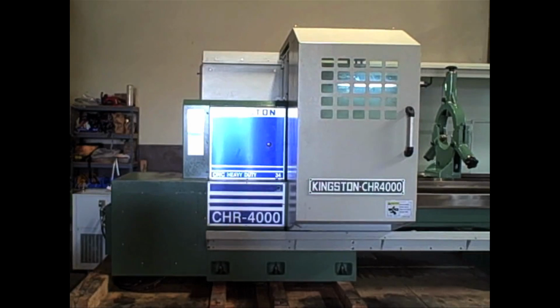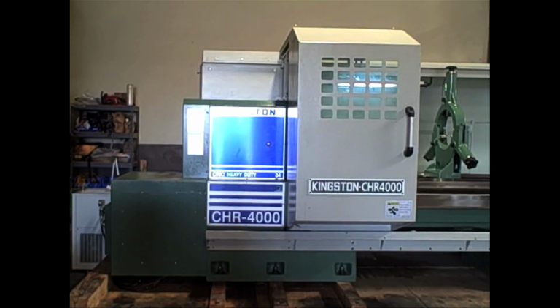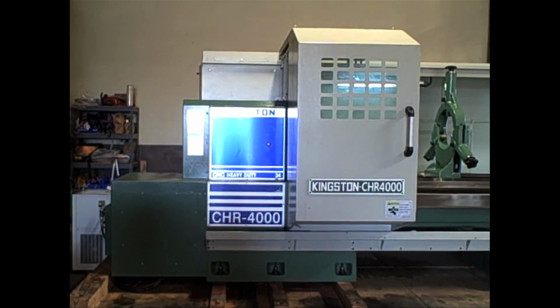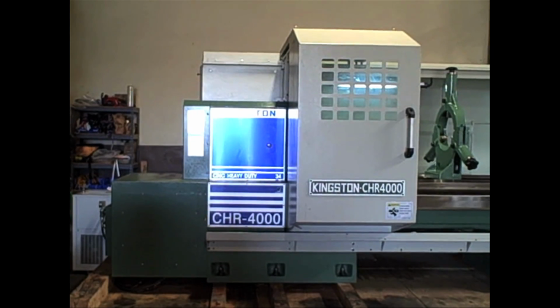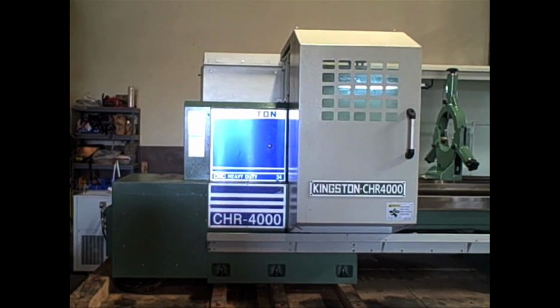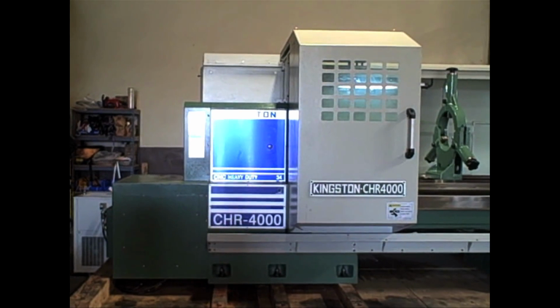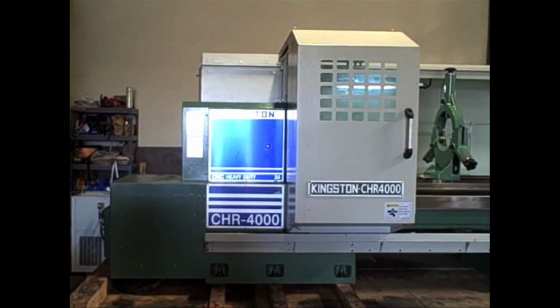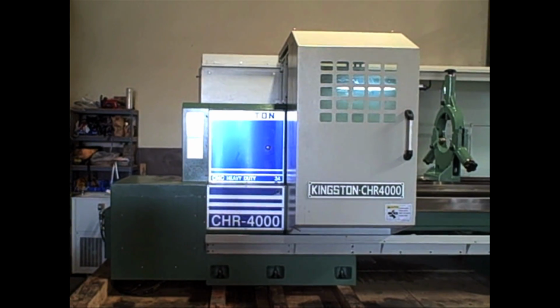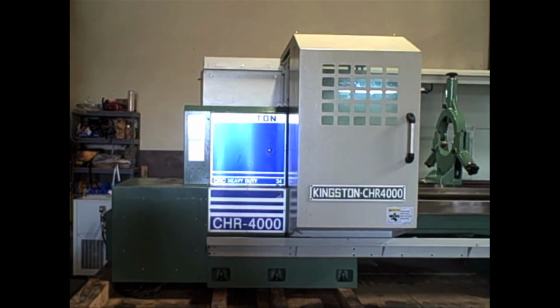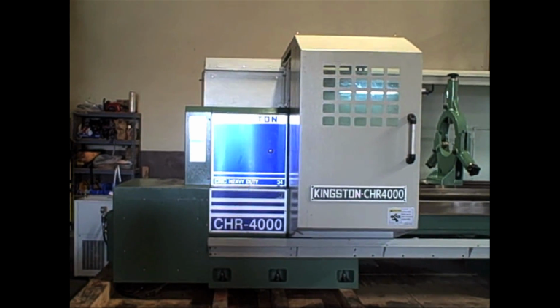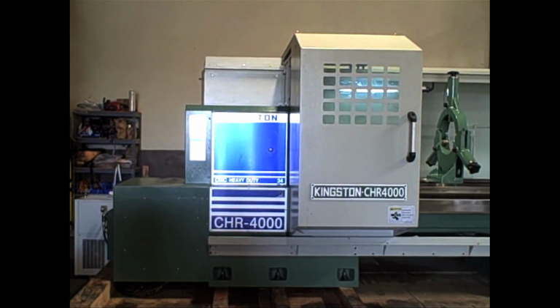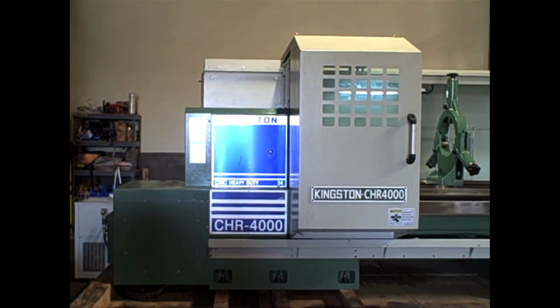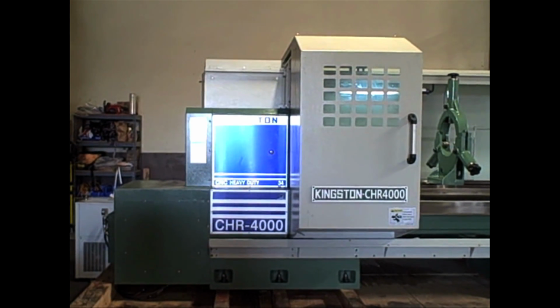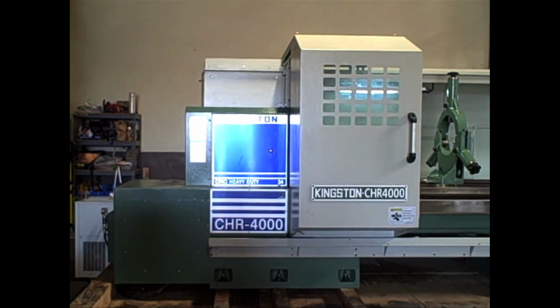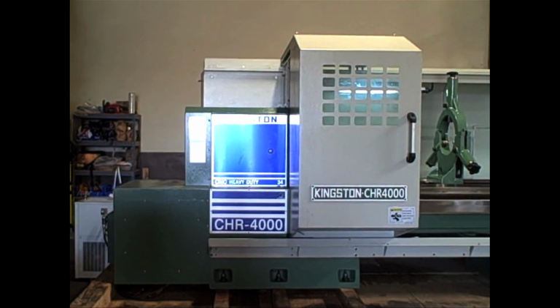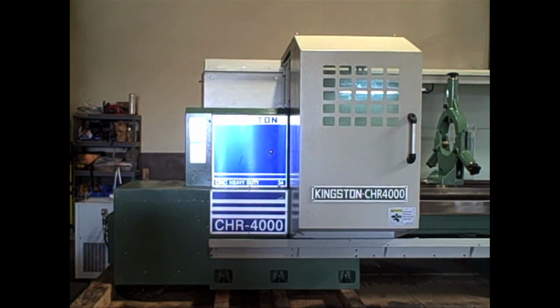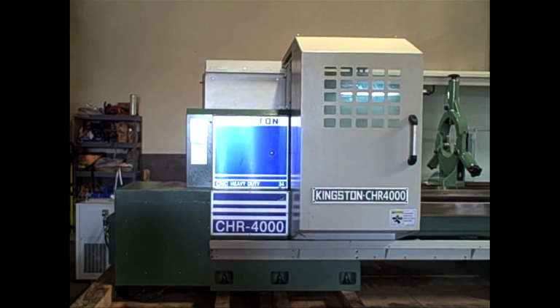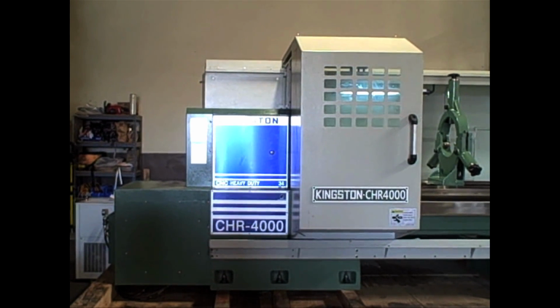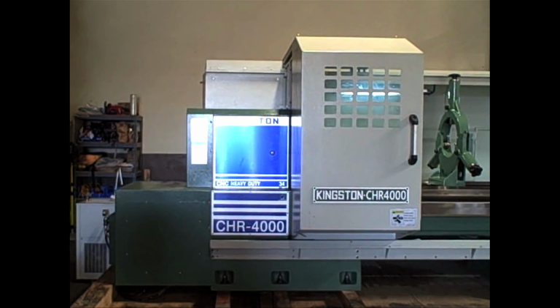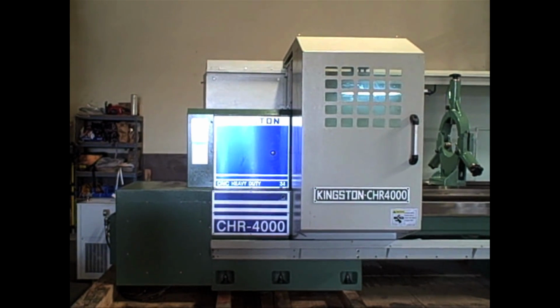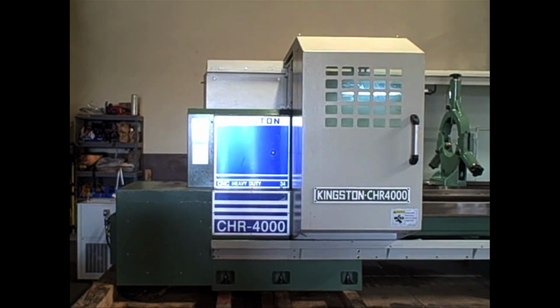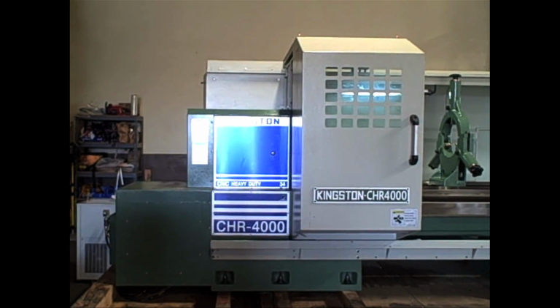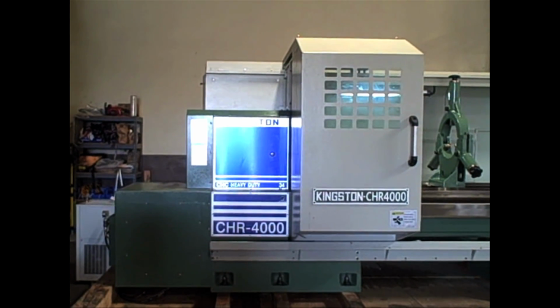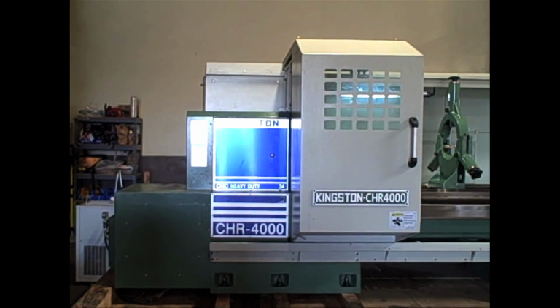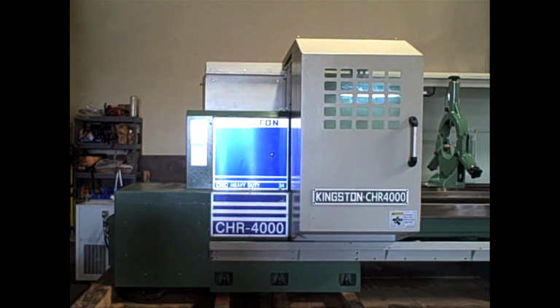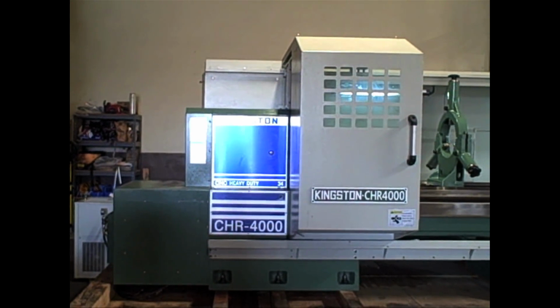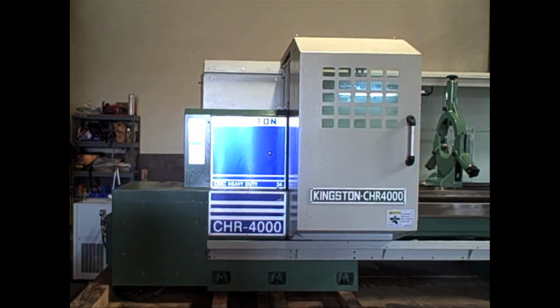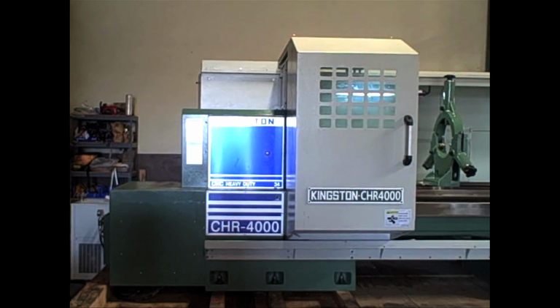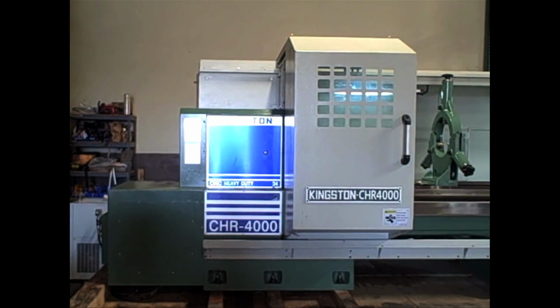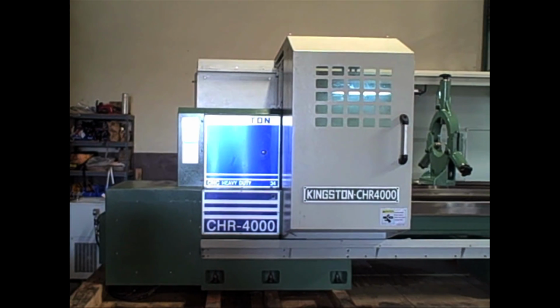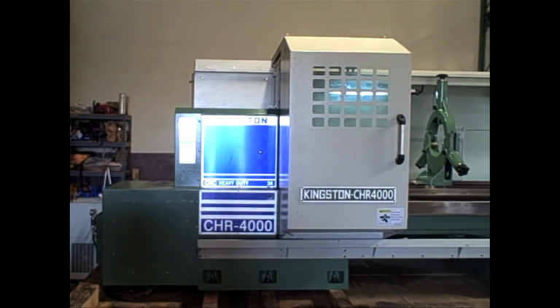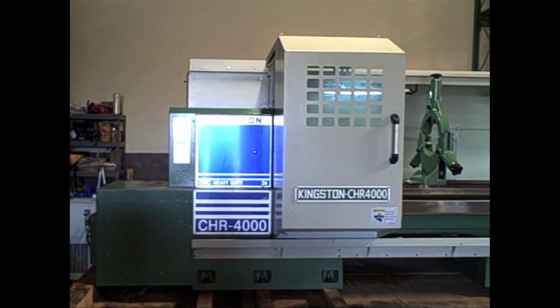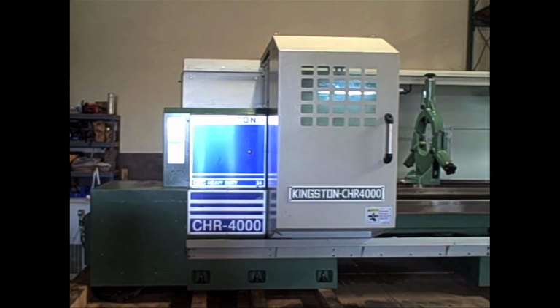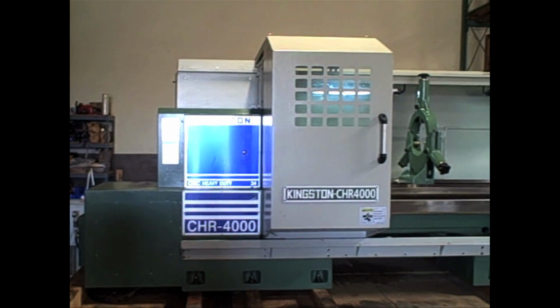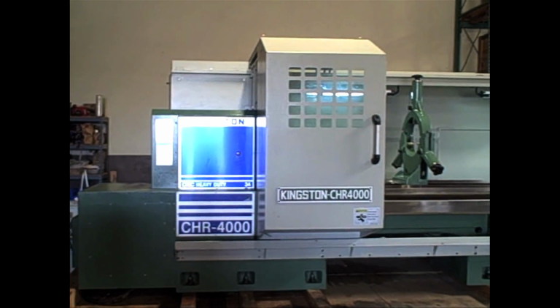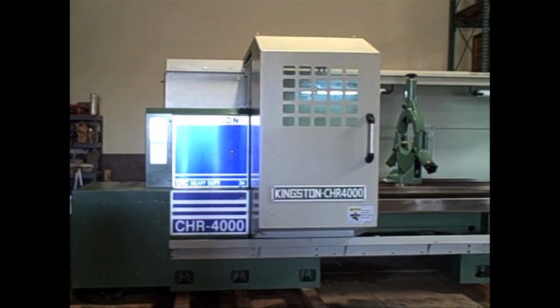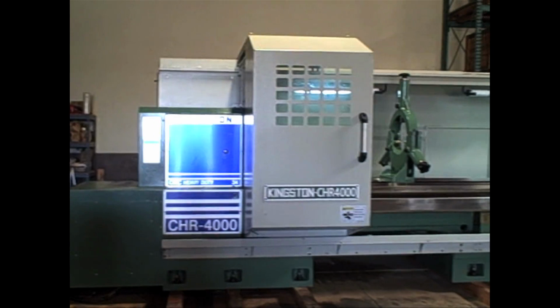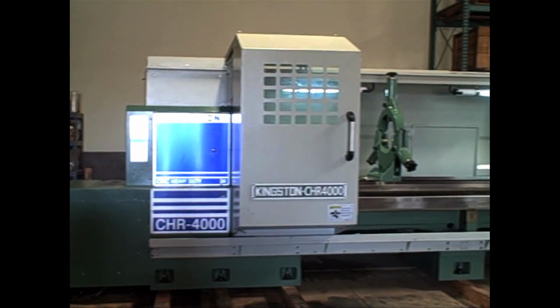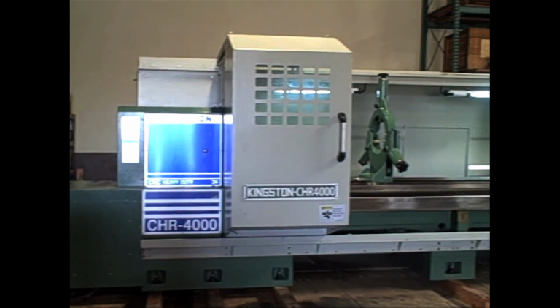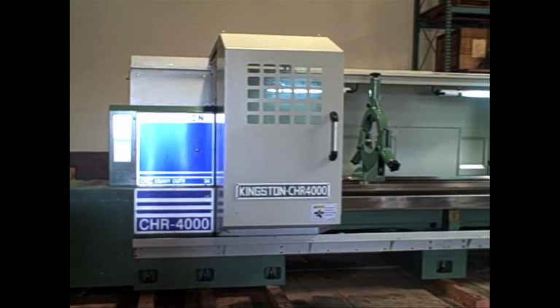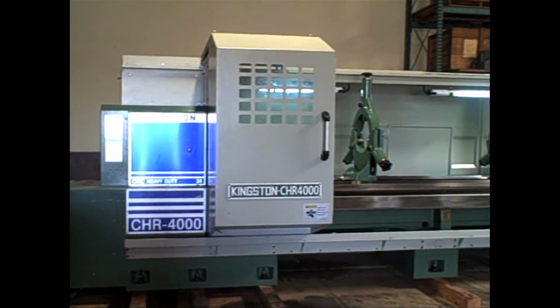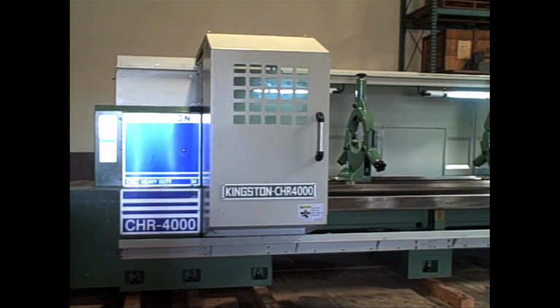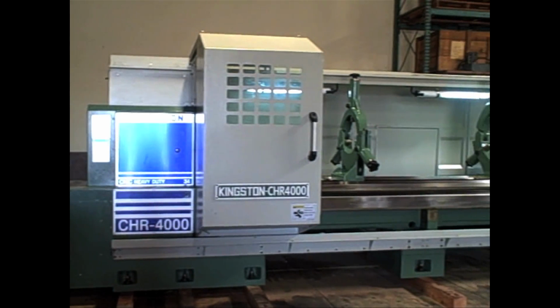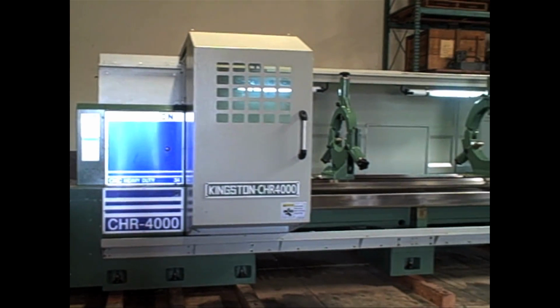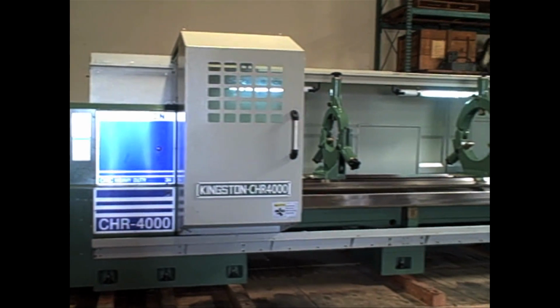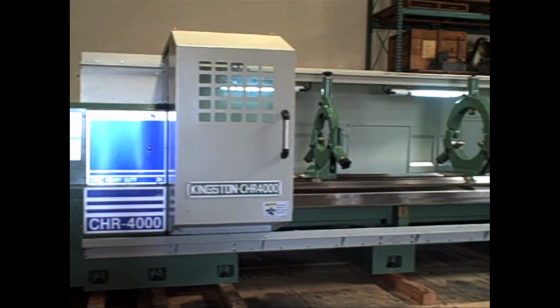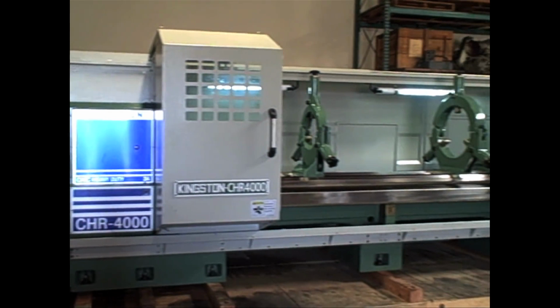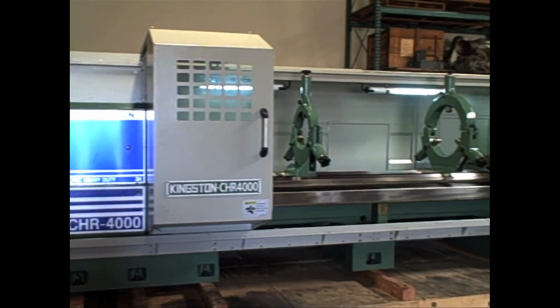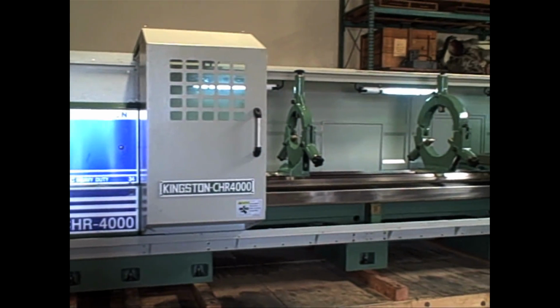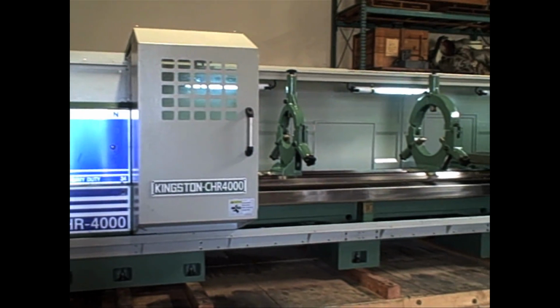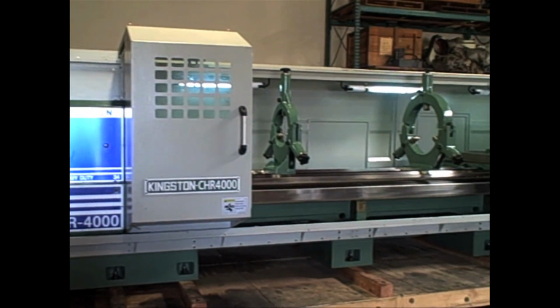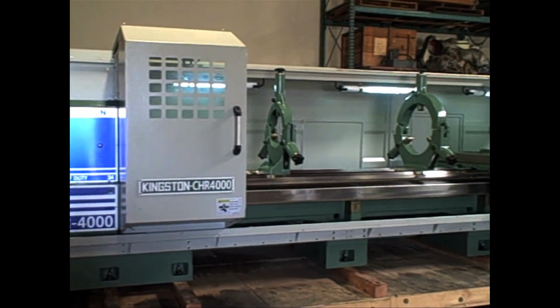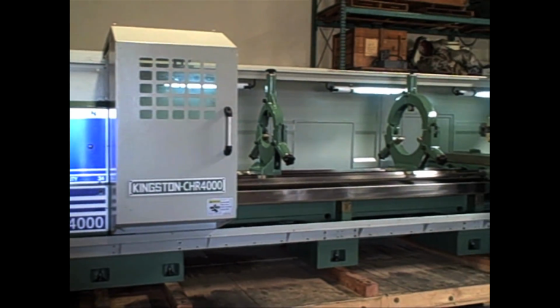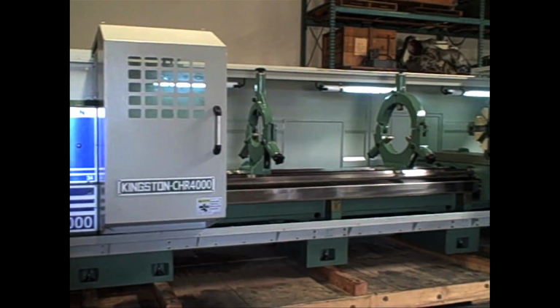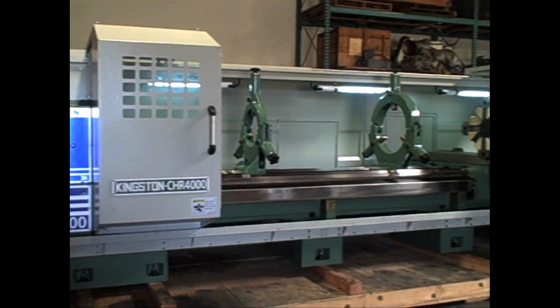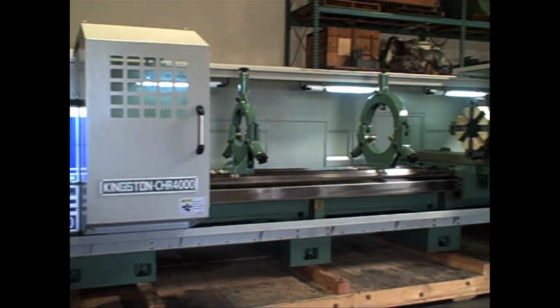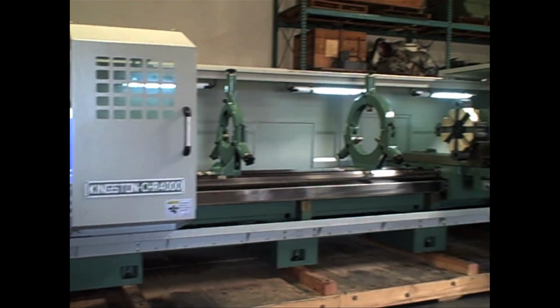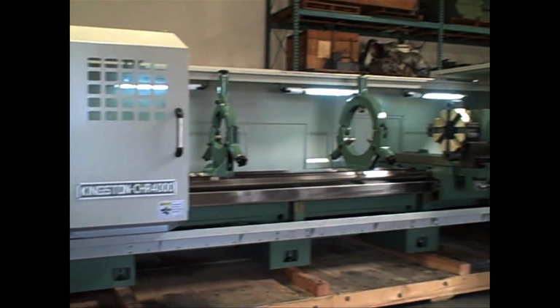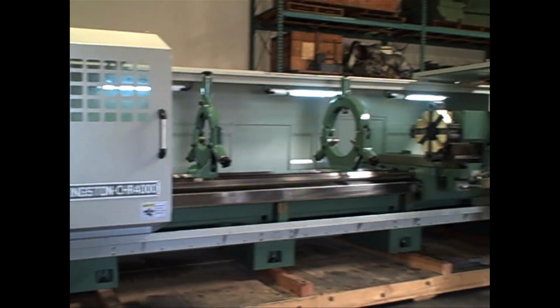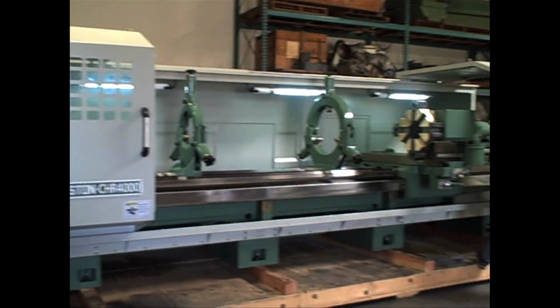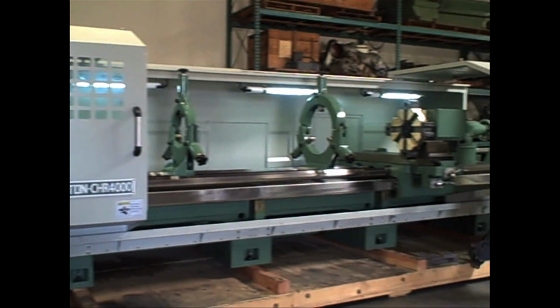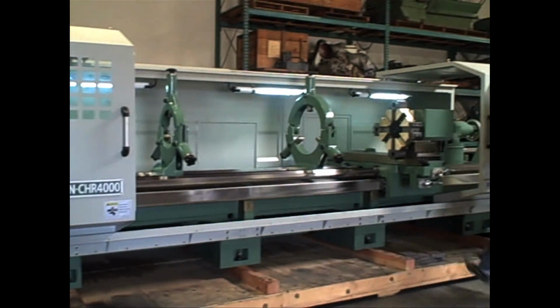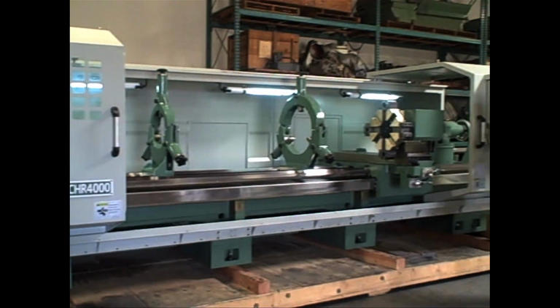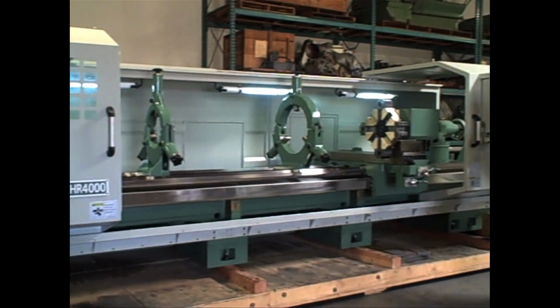This is the Kingston CHR model. This is the CHR 4000, which is 160 inches between centers.